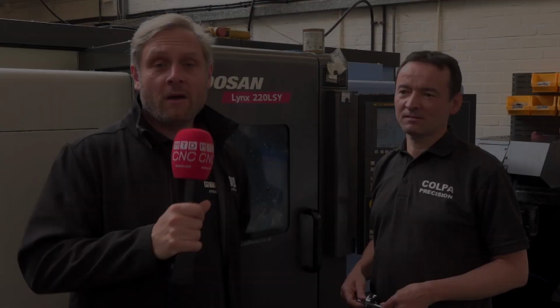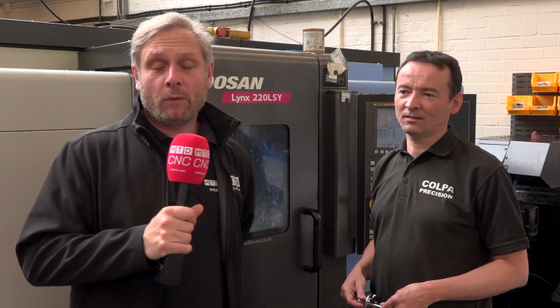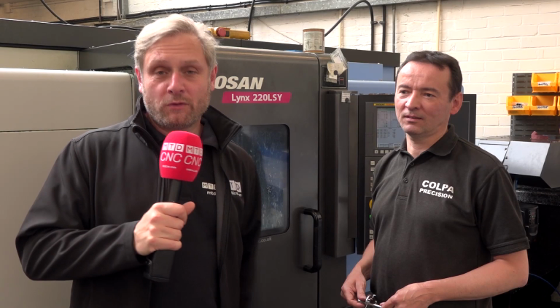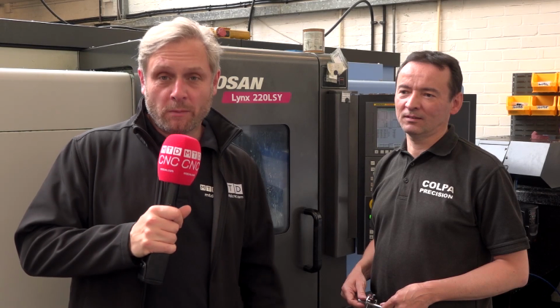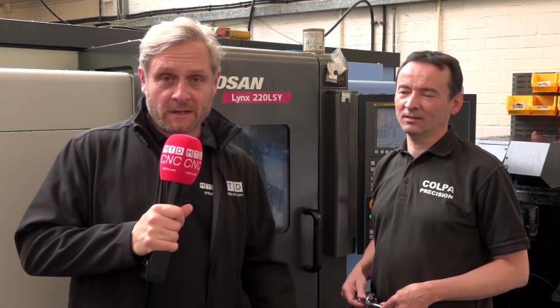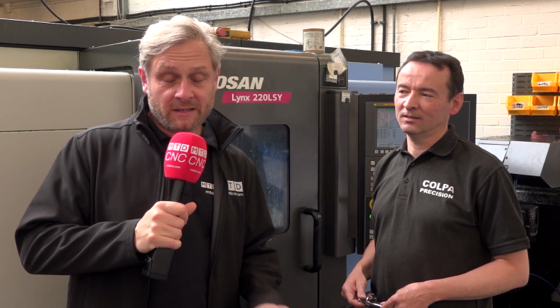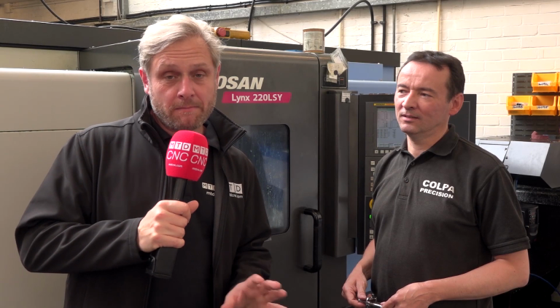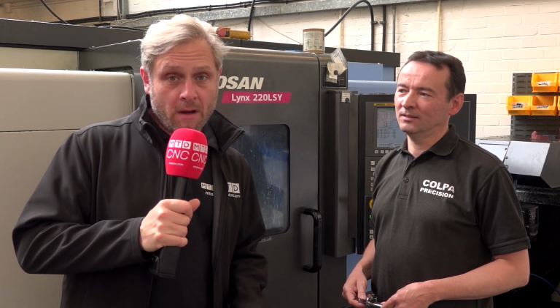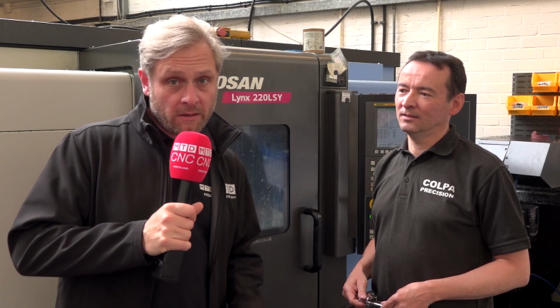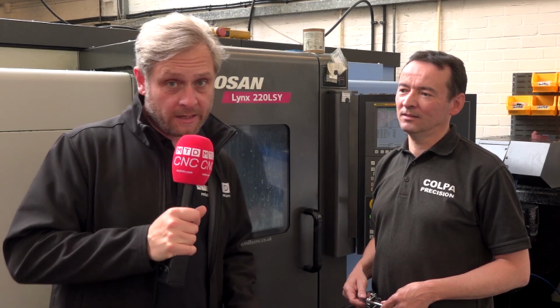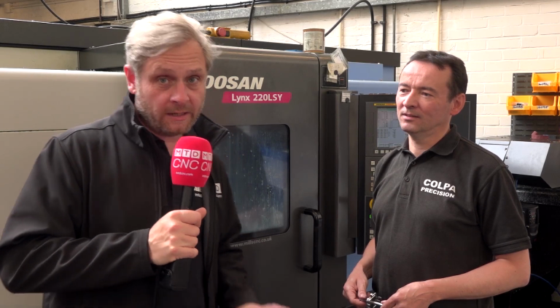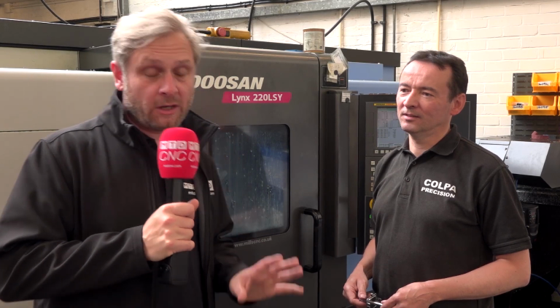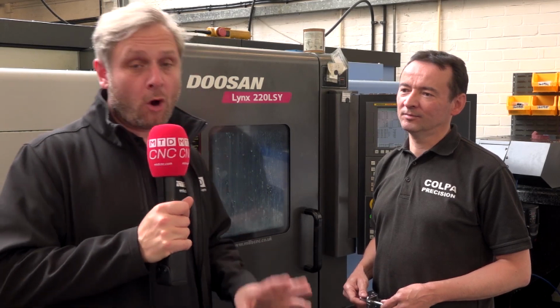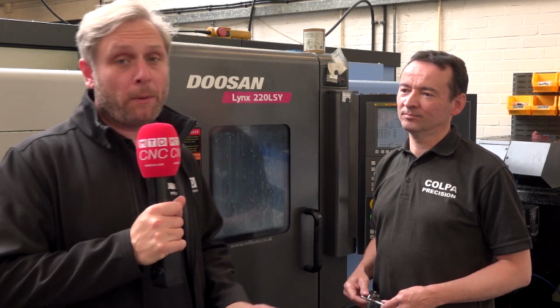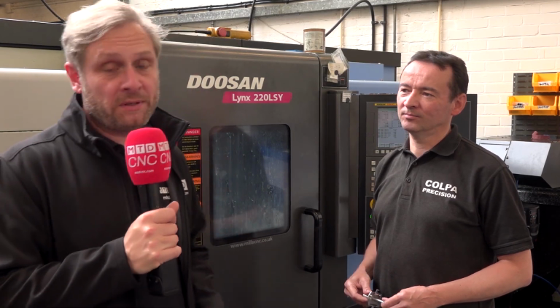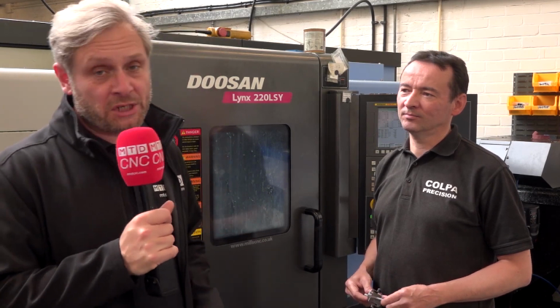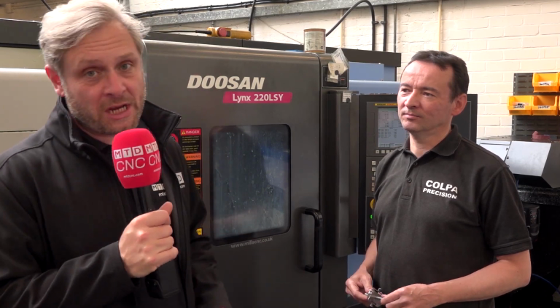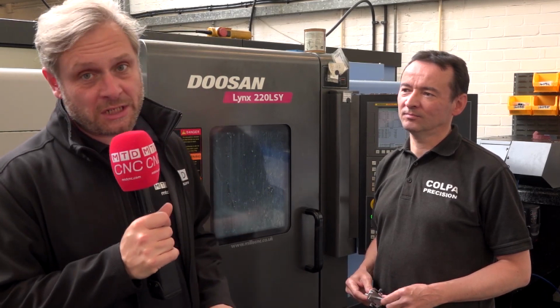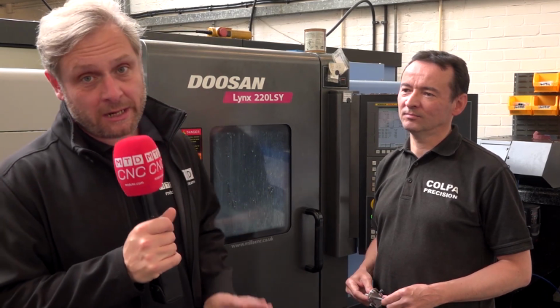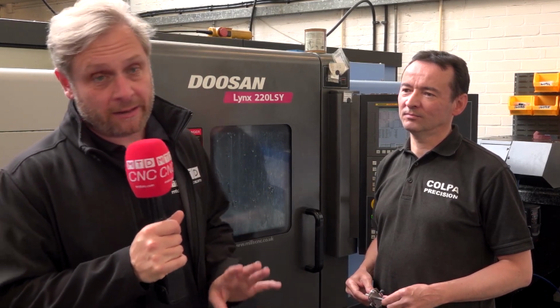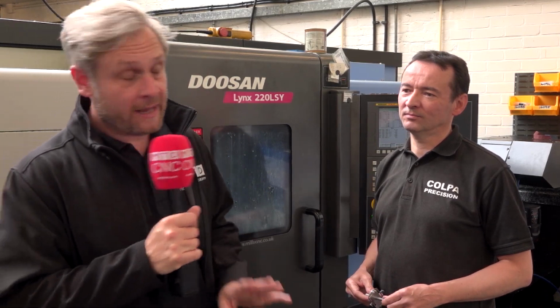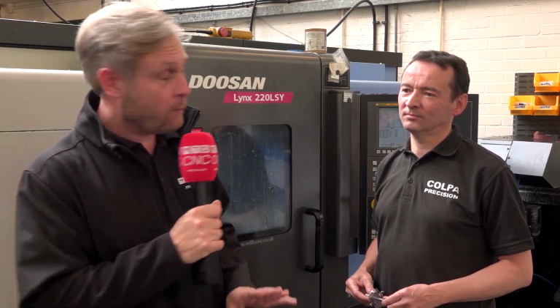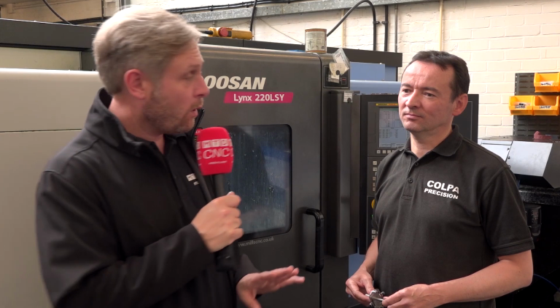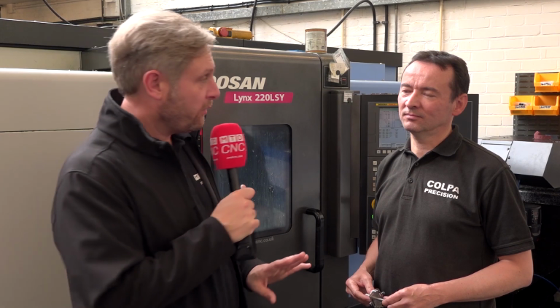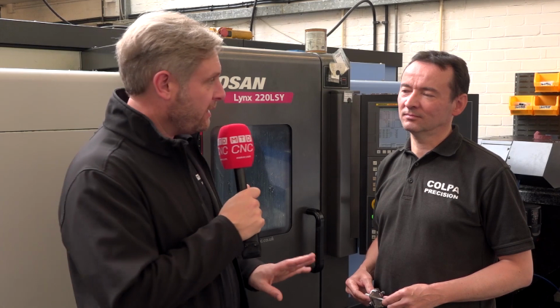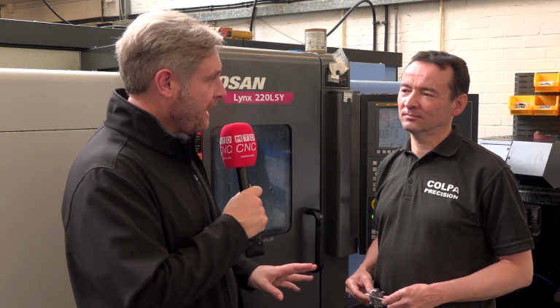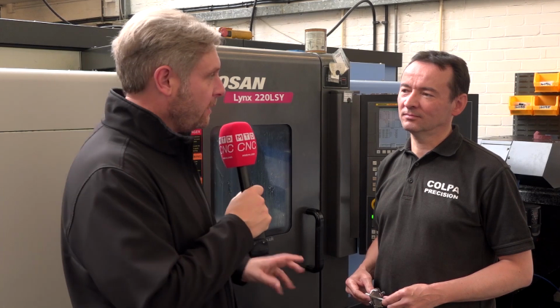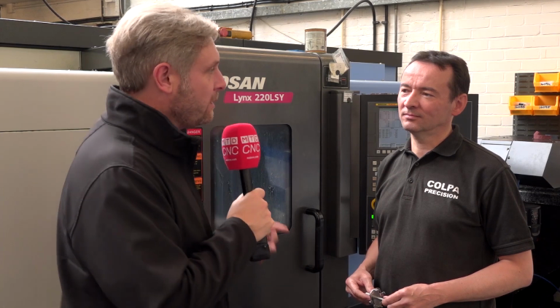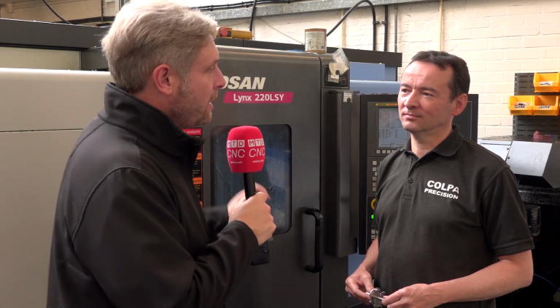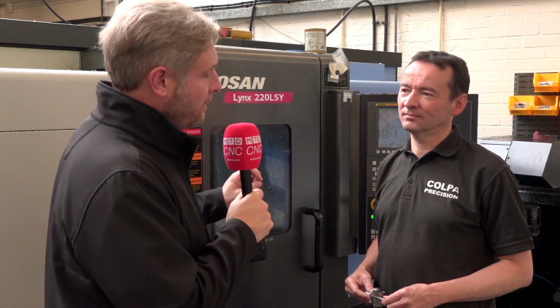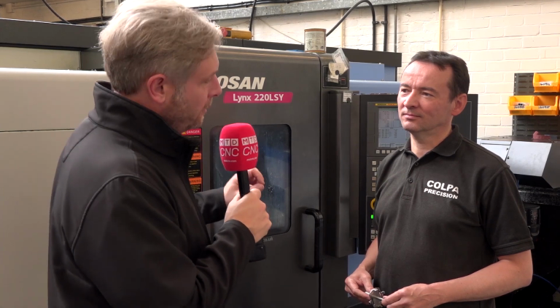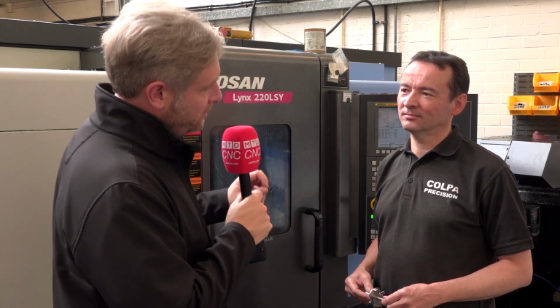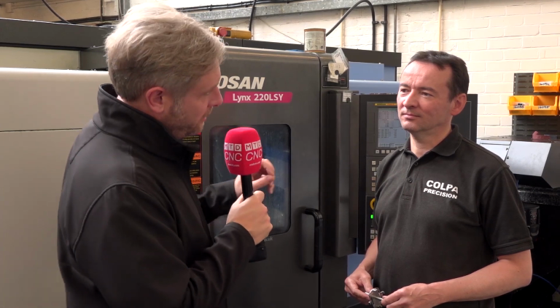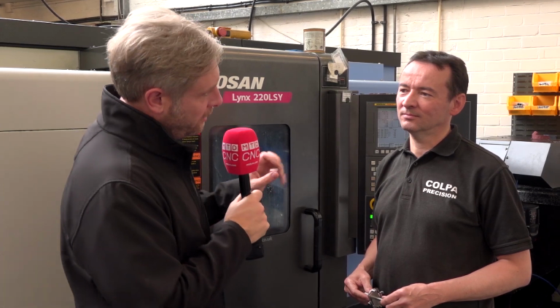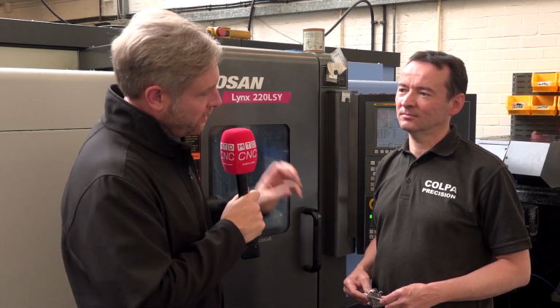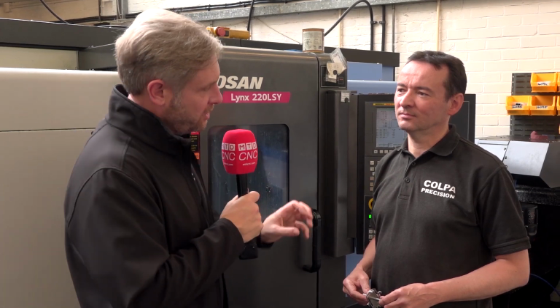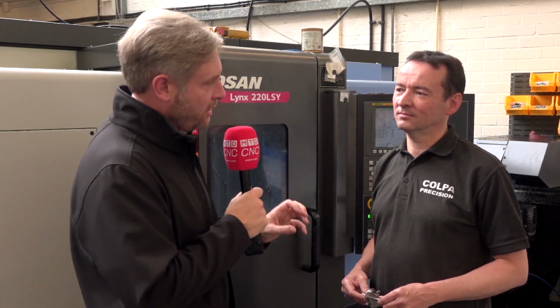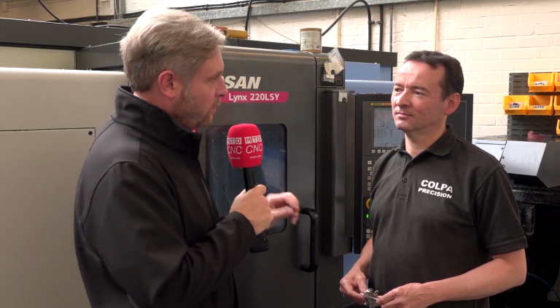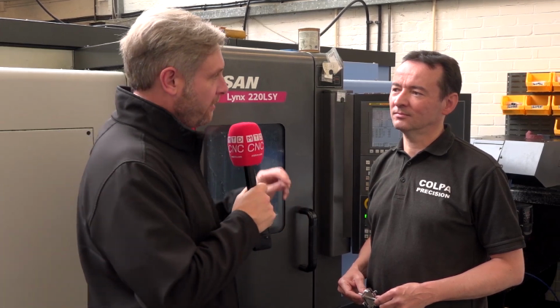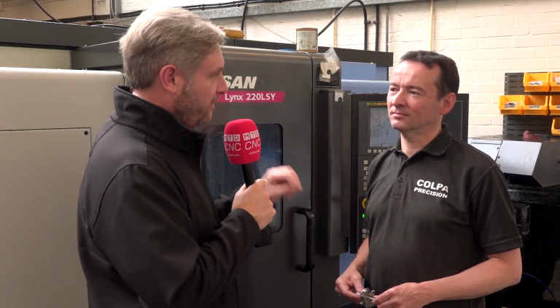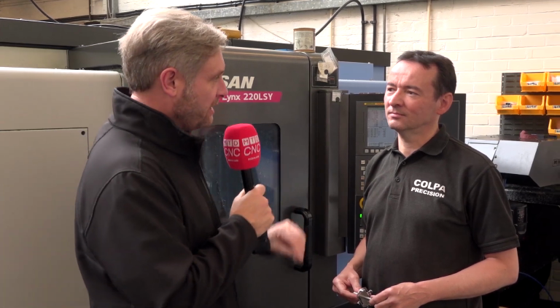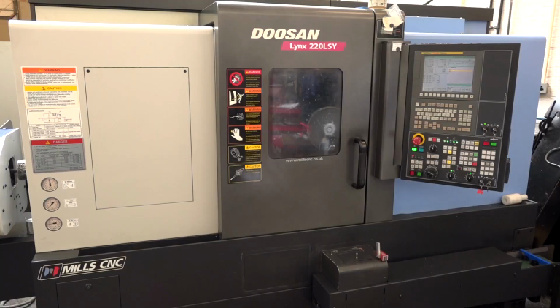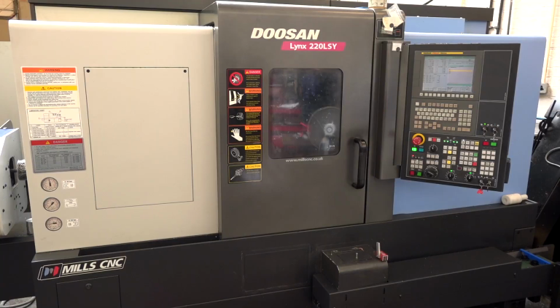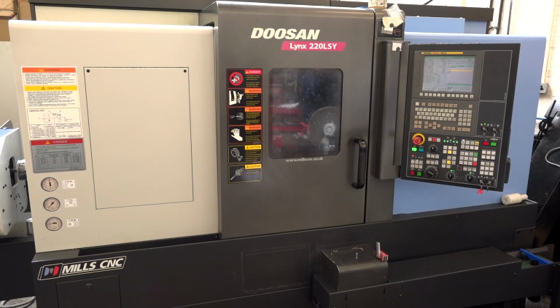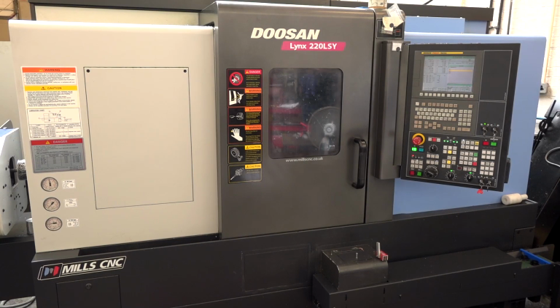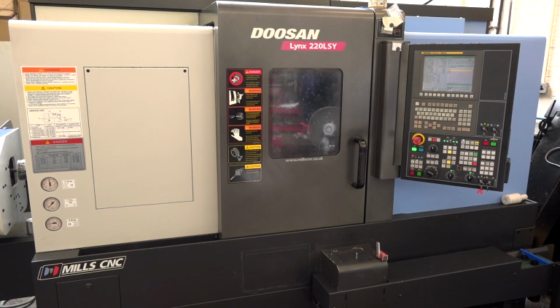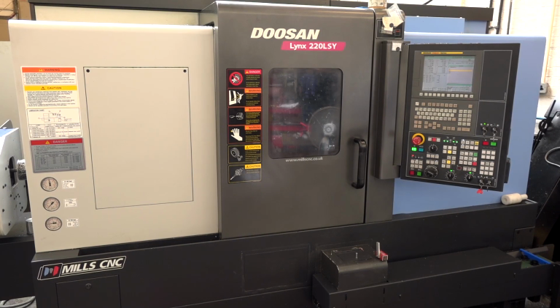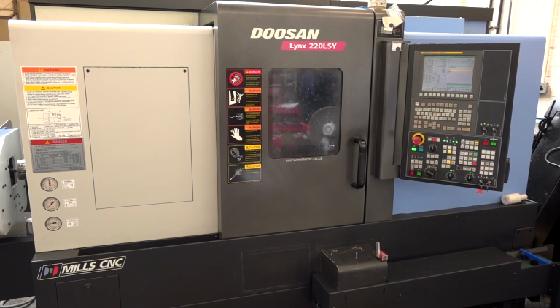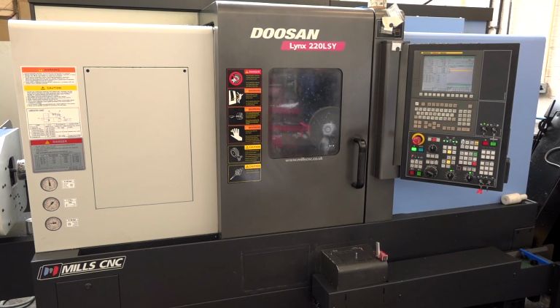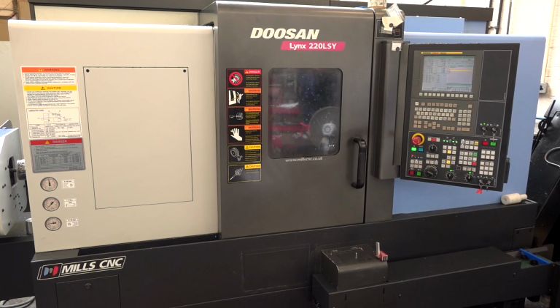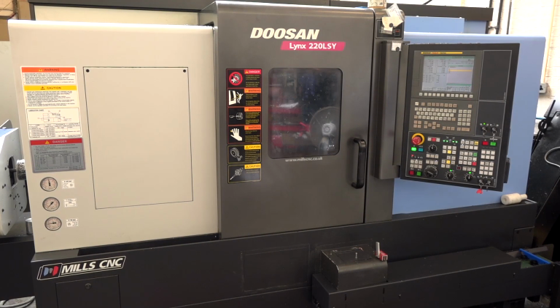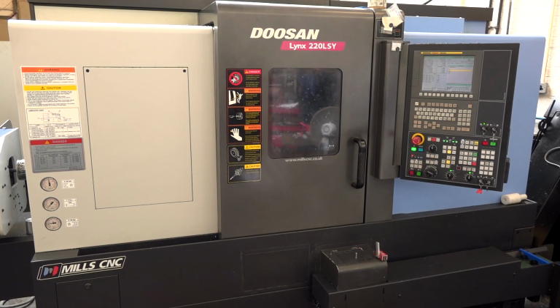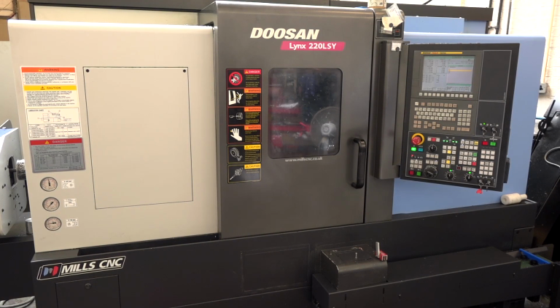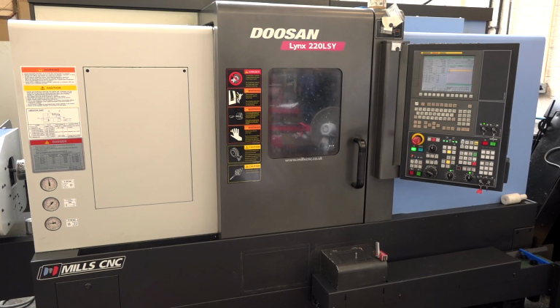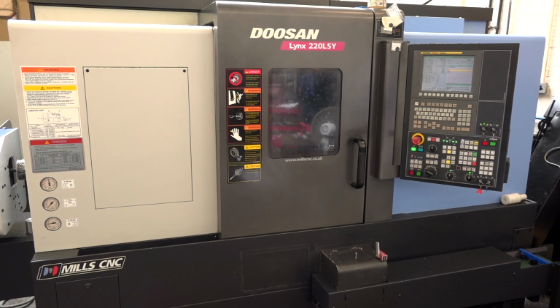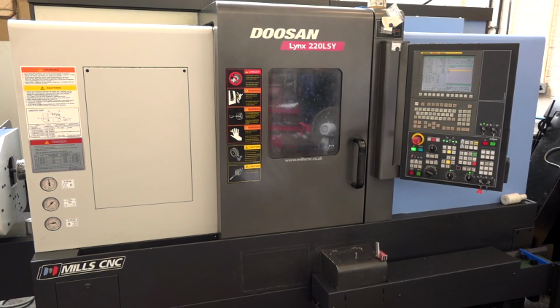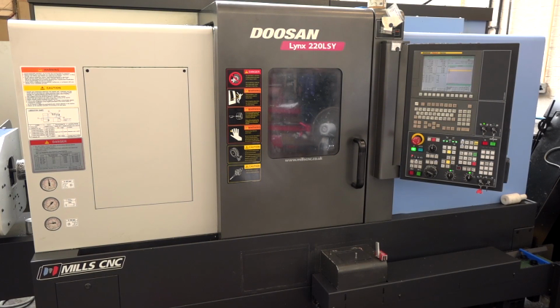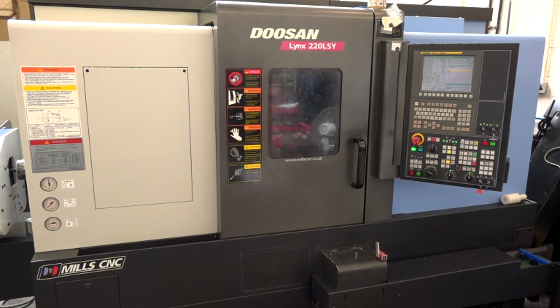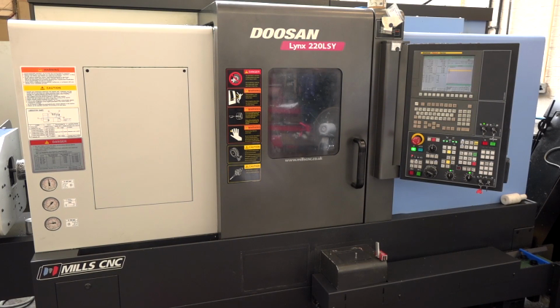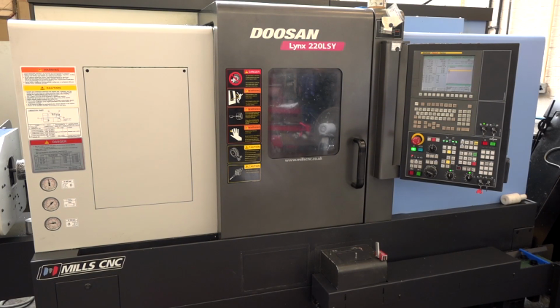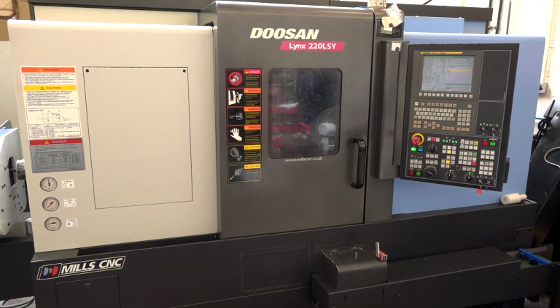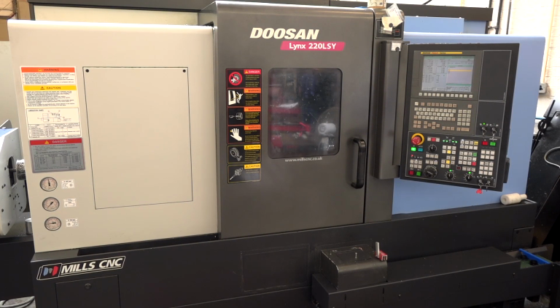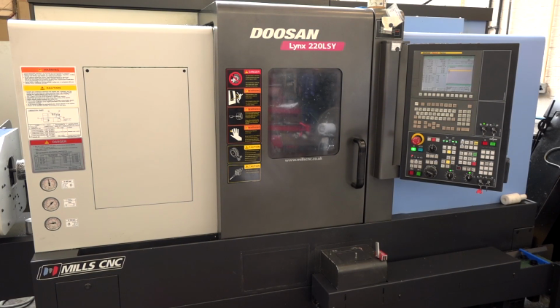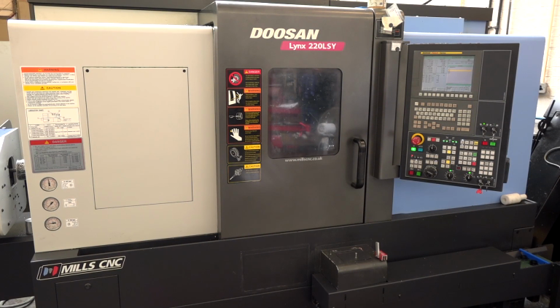We've dropped in to see Martin at Corporate Precision Engineering in Watford. They're doing a lot of turning work — fixed head and sliding head. The fixed head machines are all Doosans?